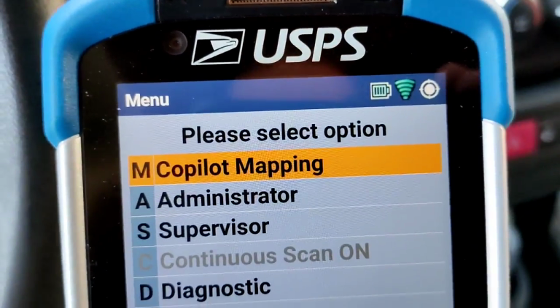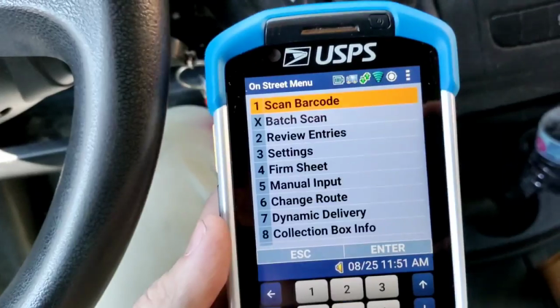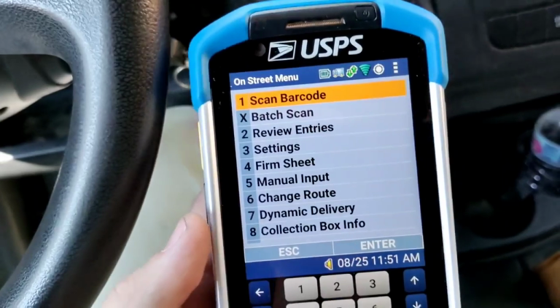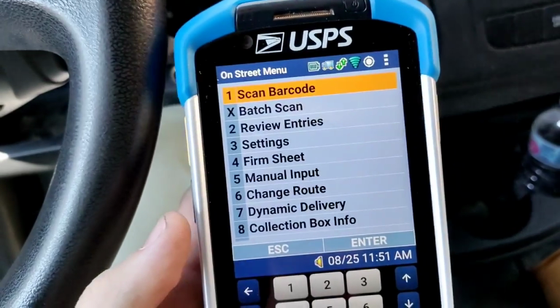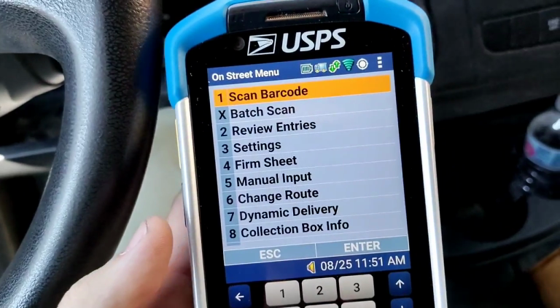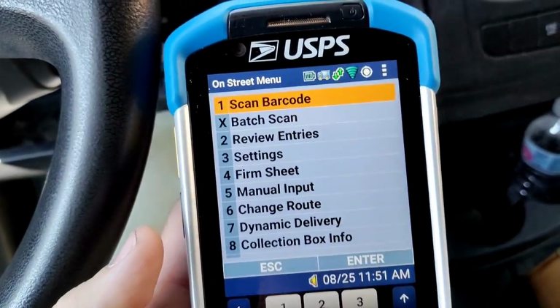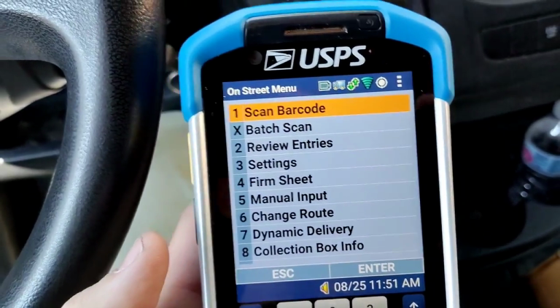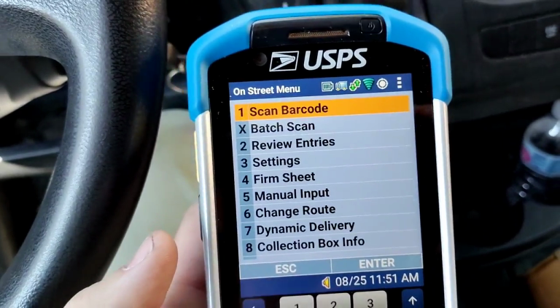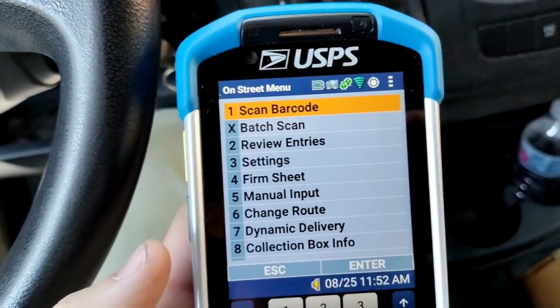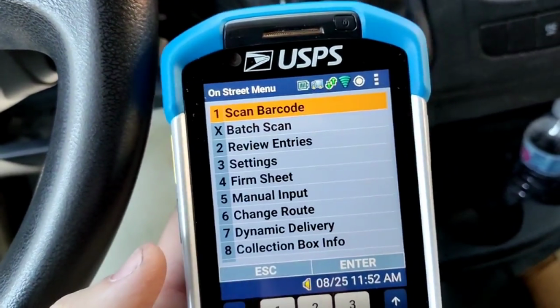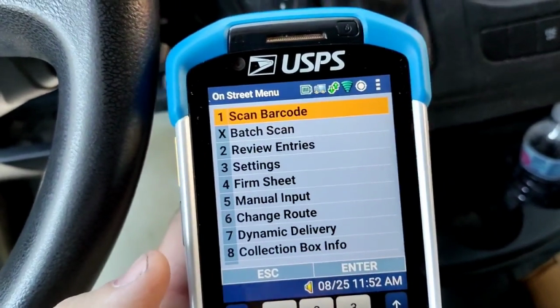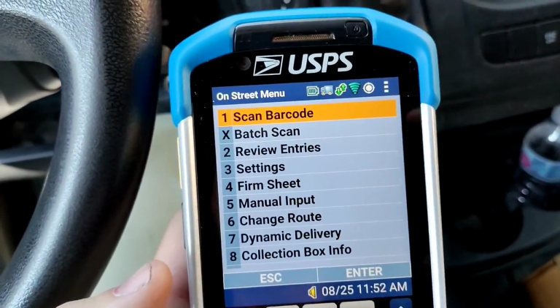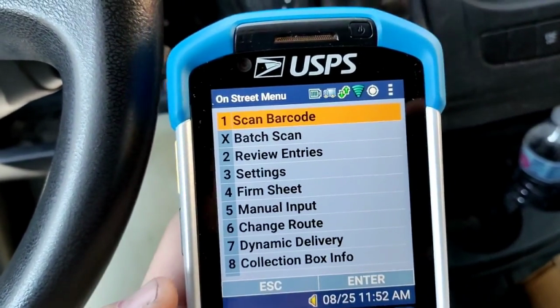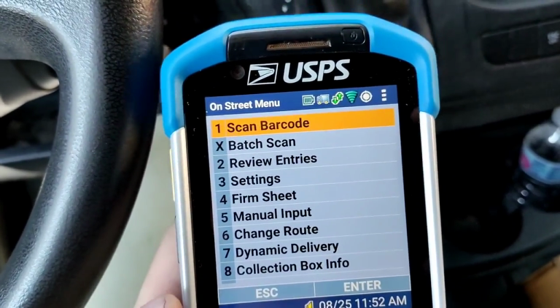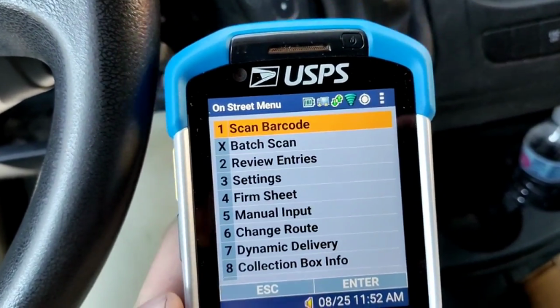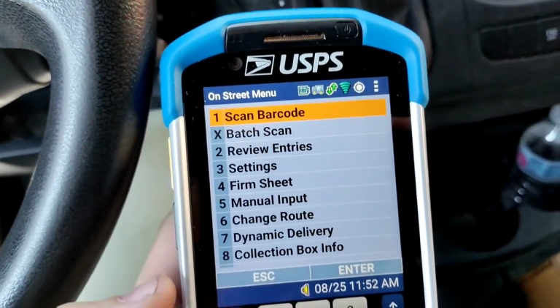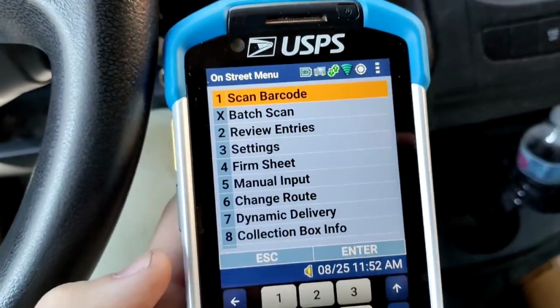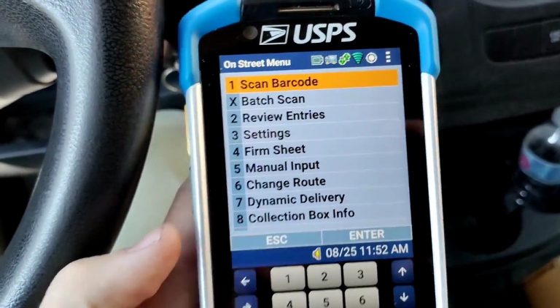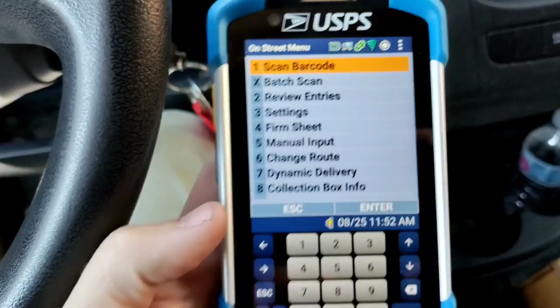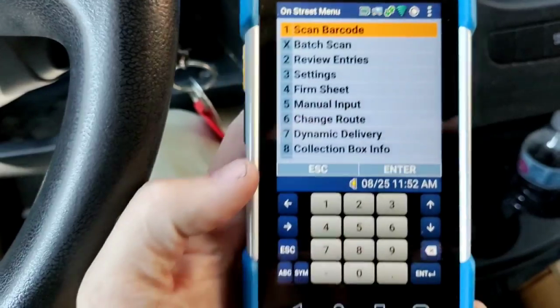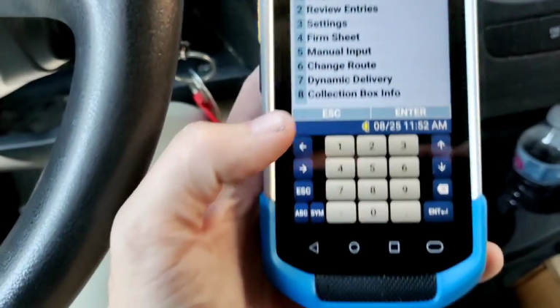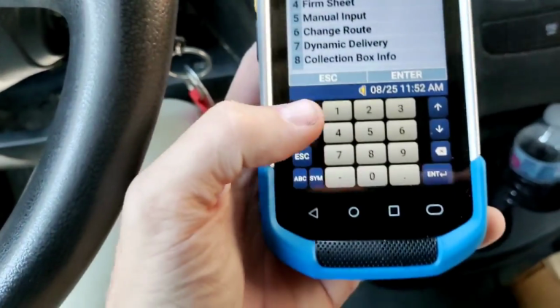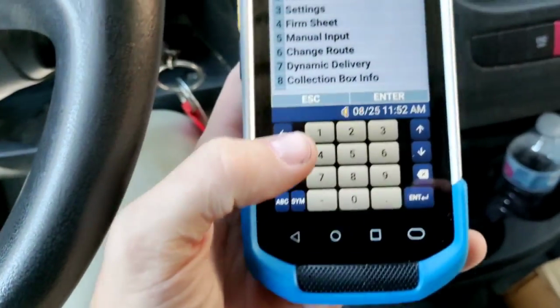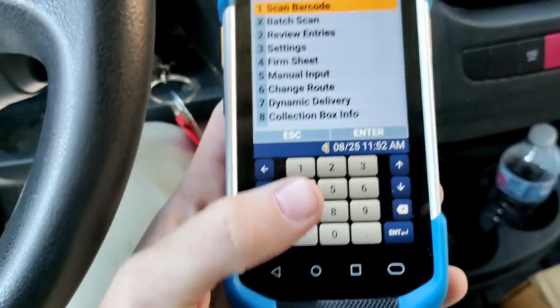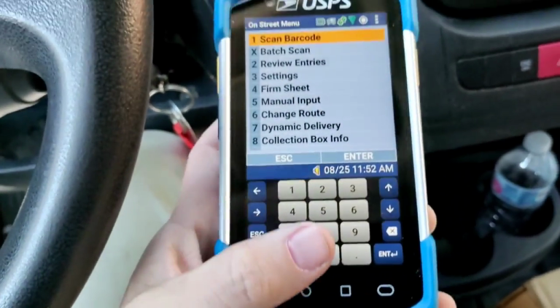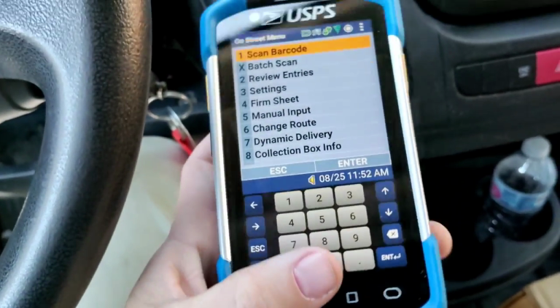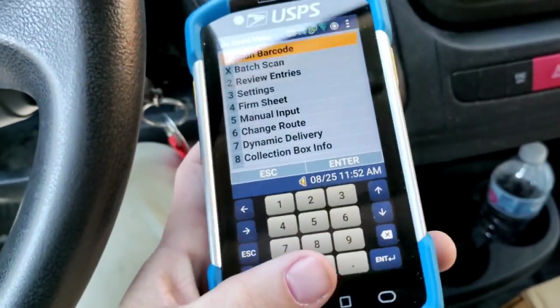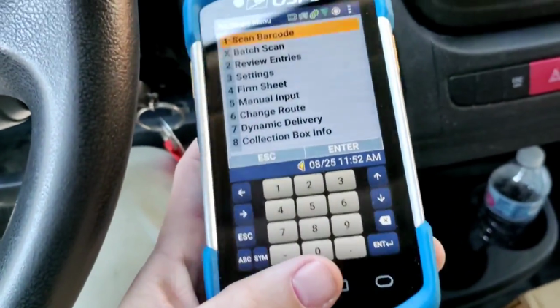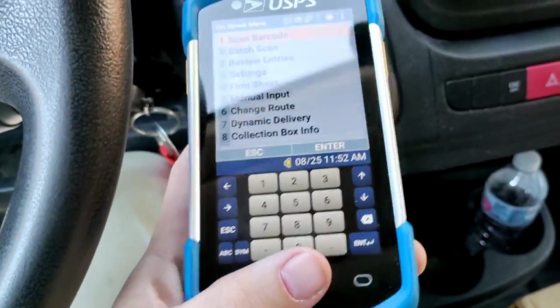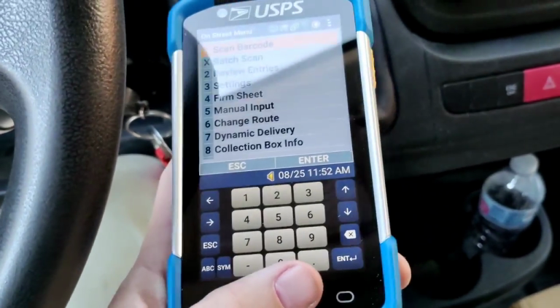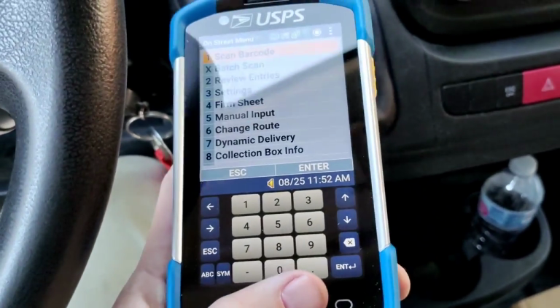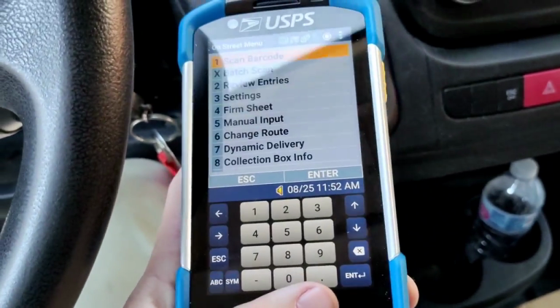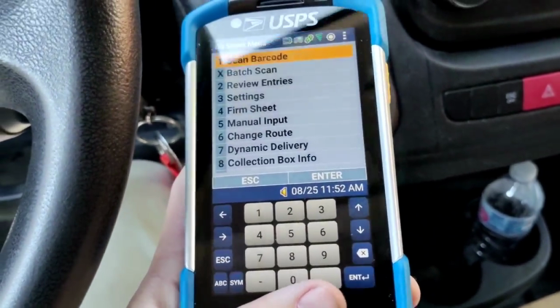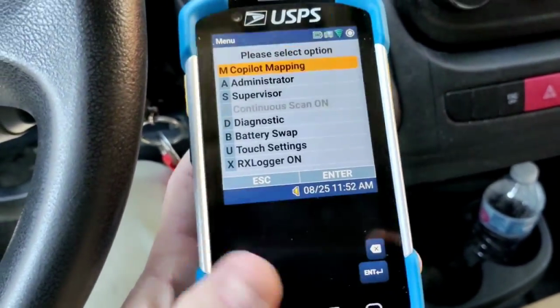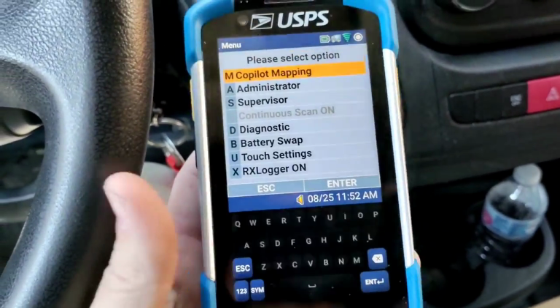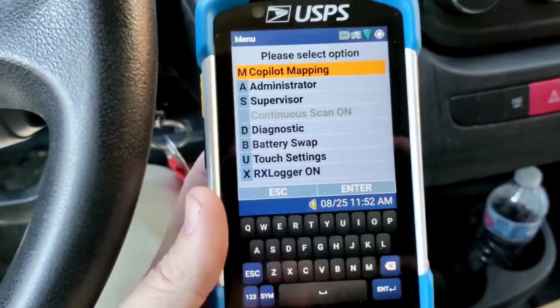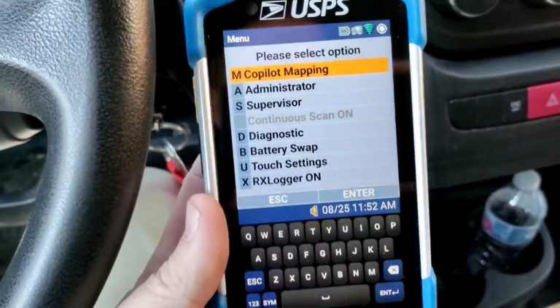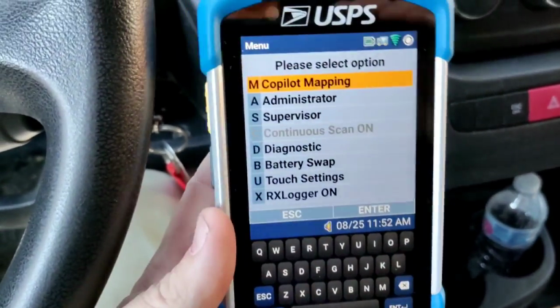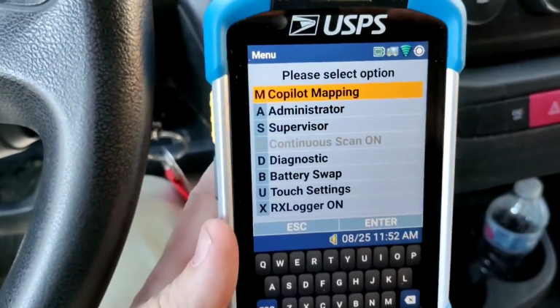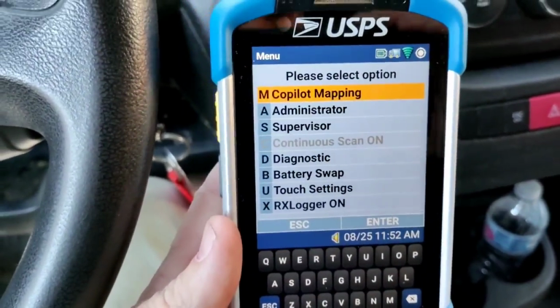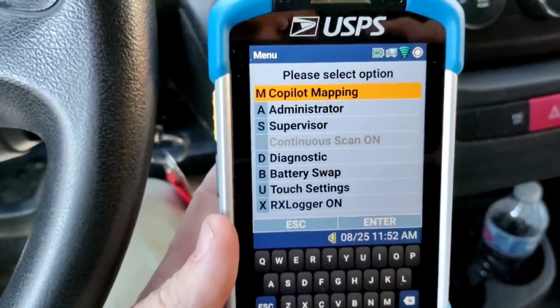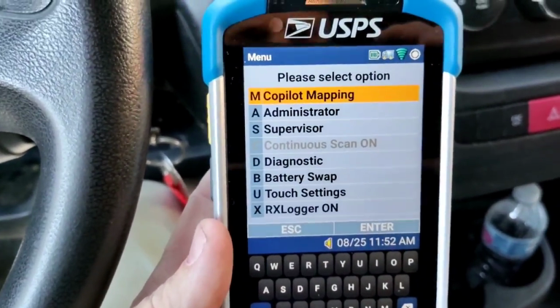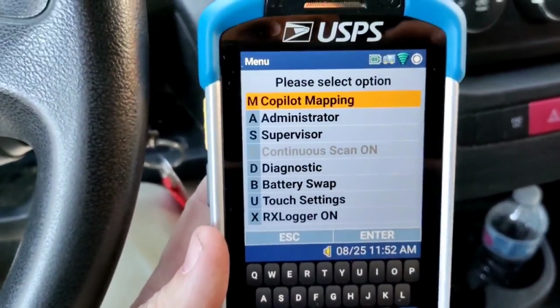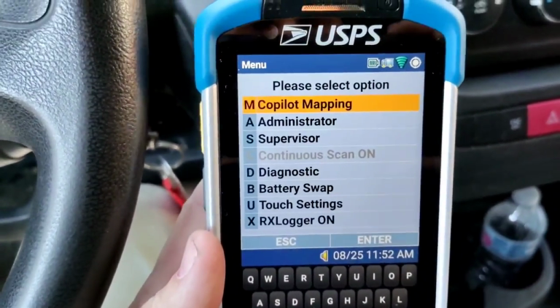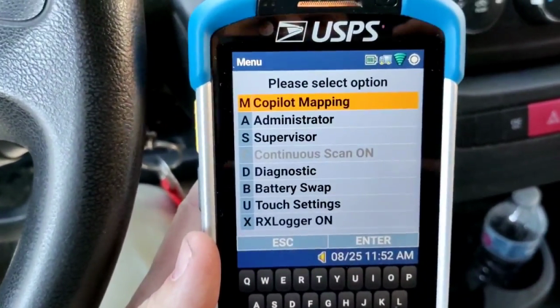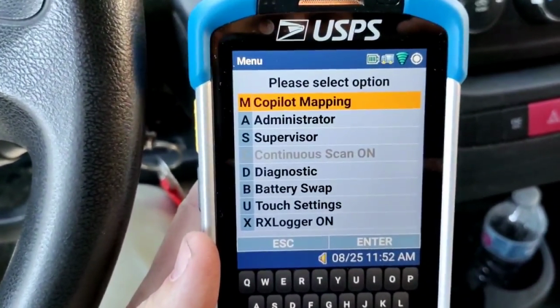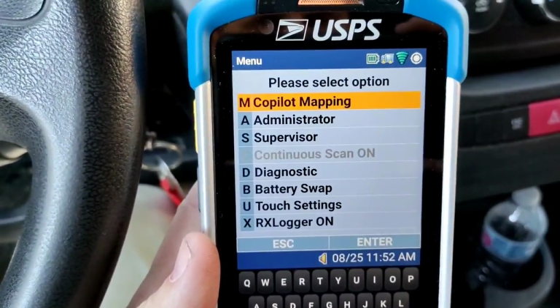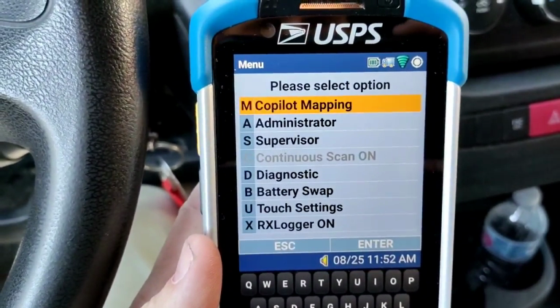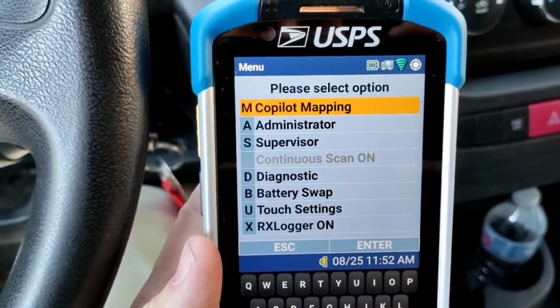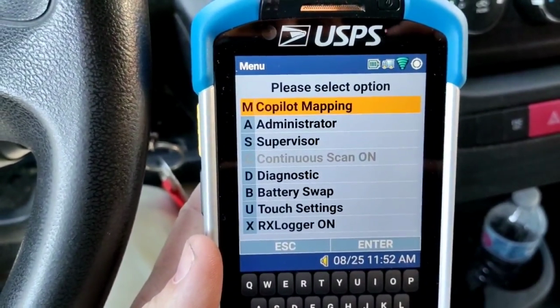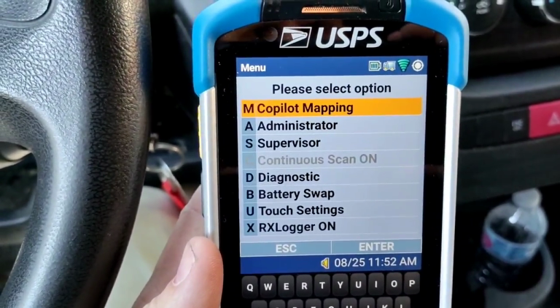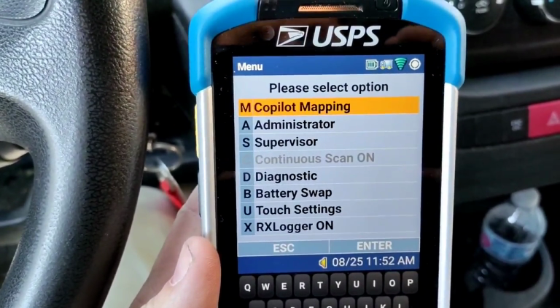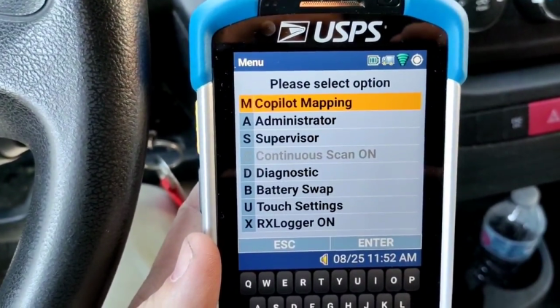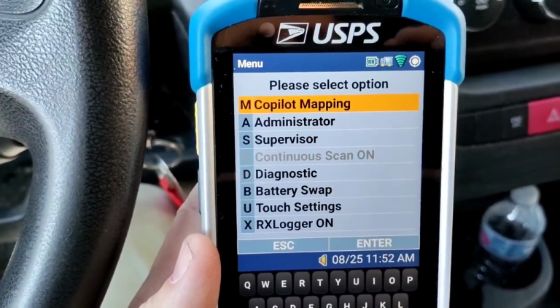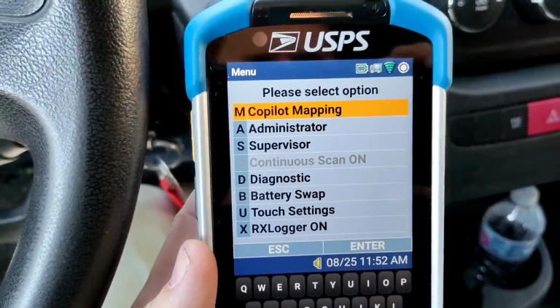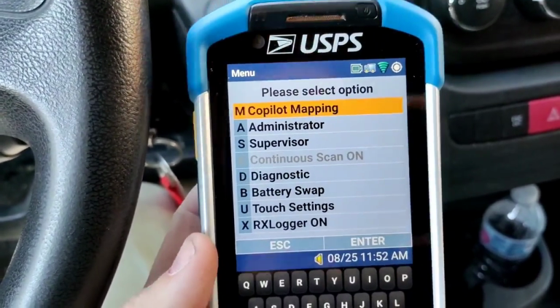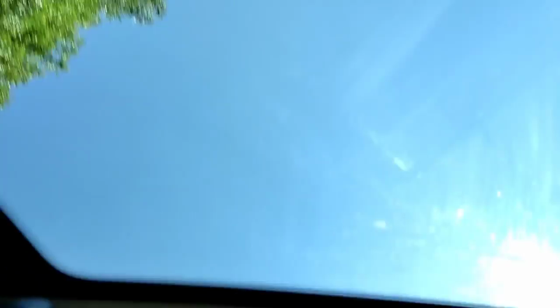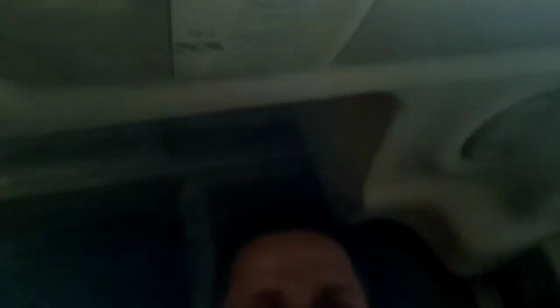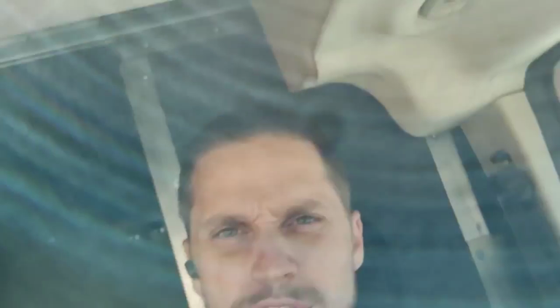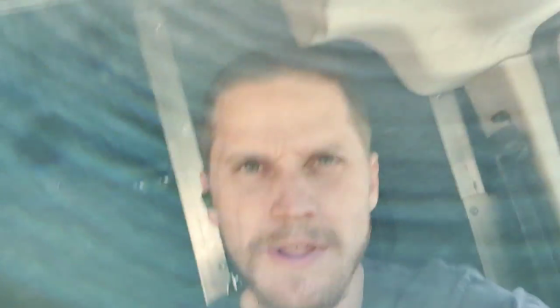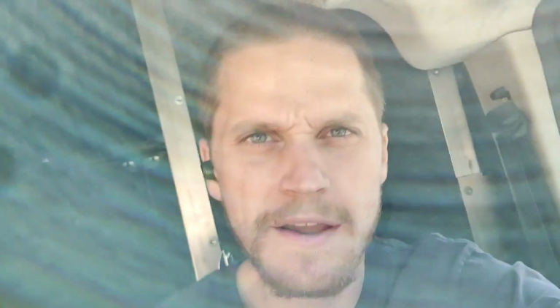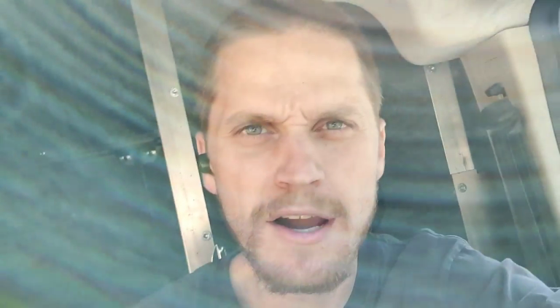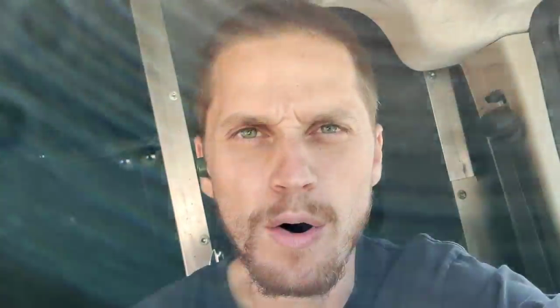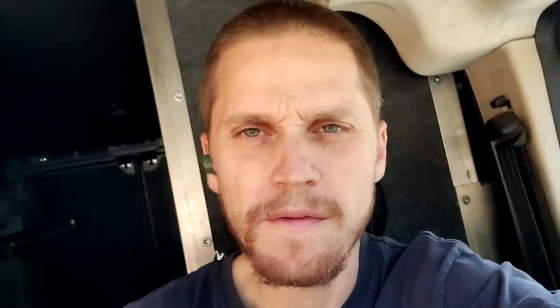Let's say you are logged in. All you have to do is the same thing — press Square, and there you go, Copilot Mapping.